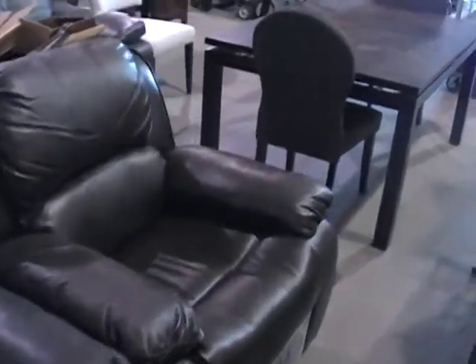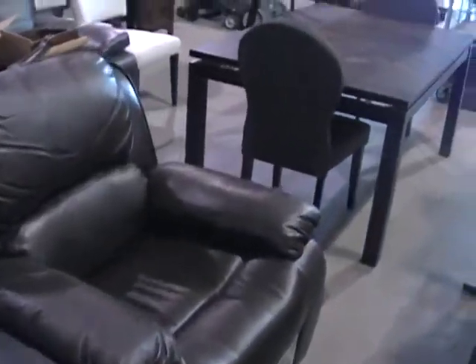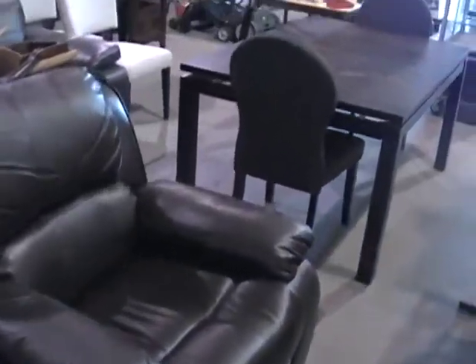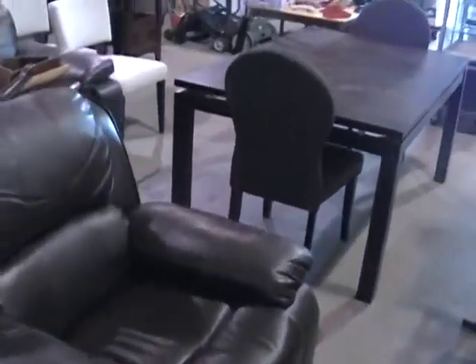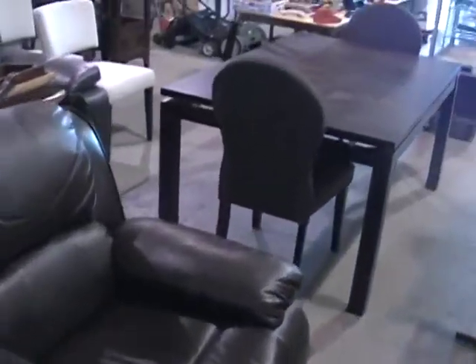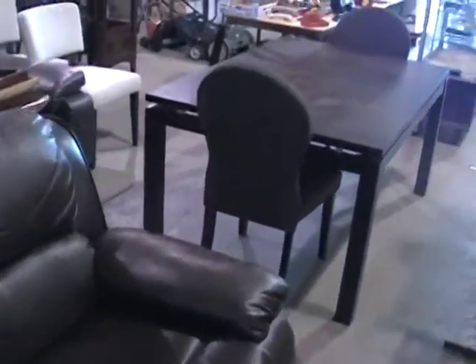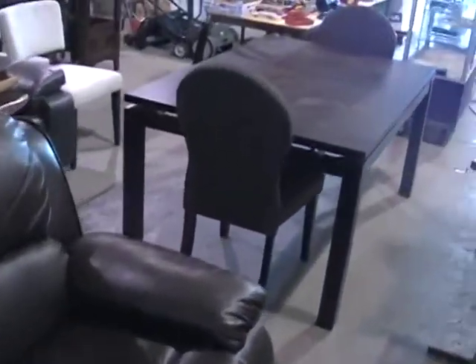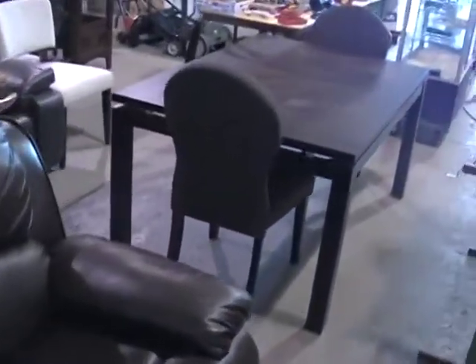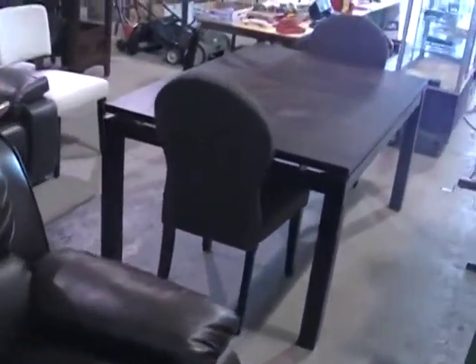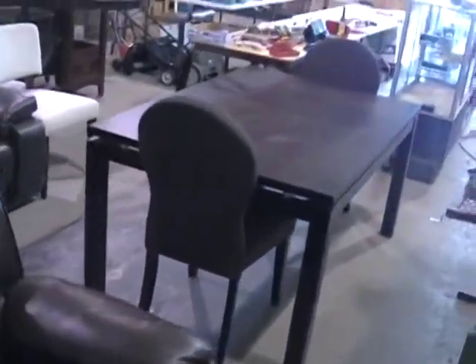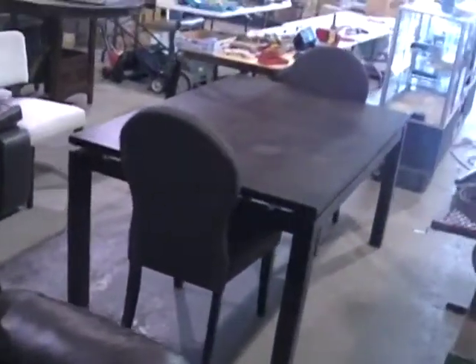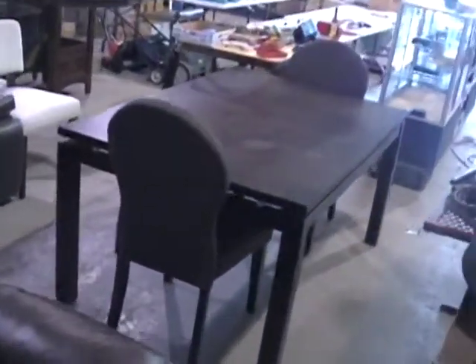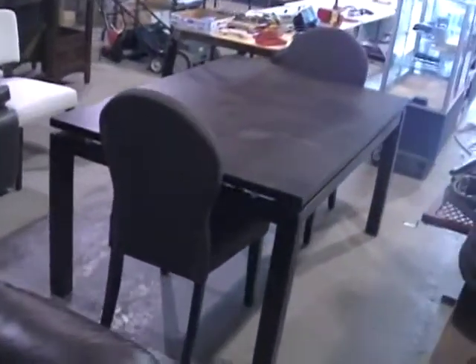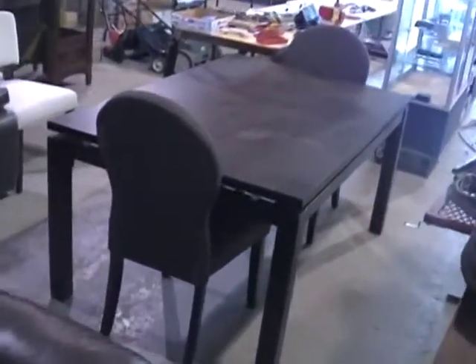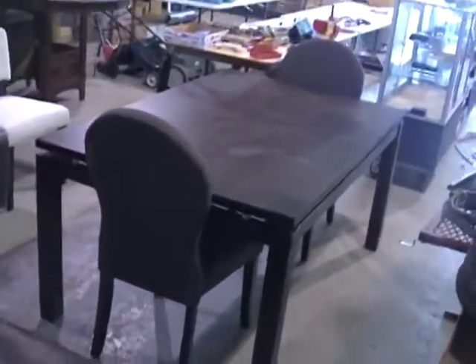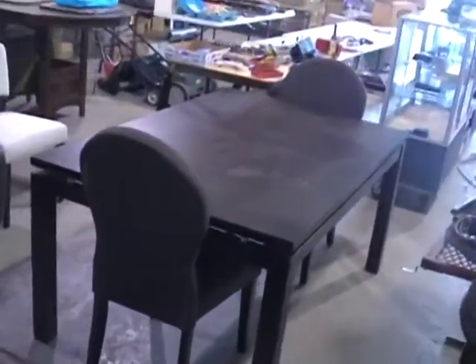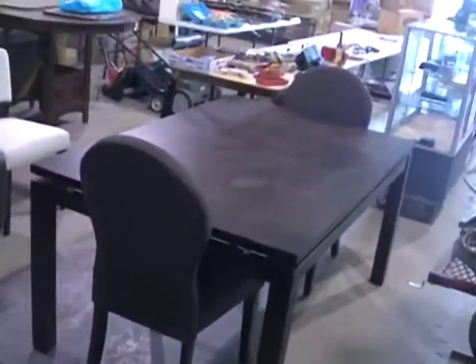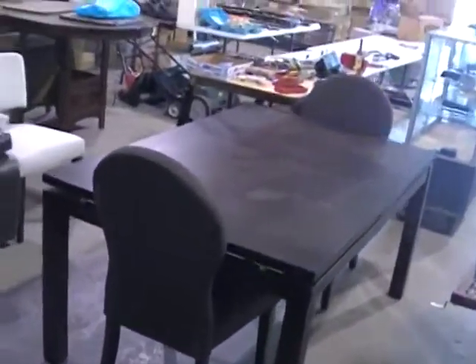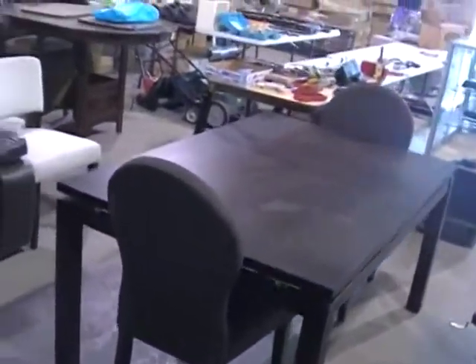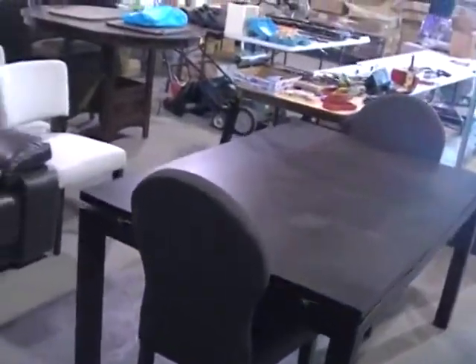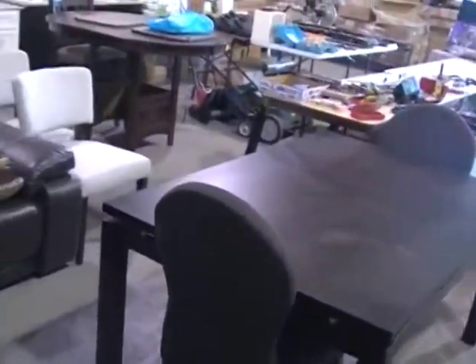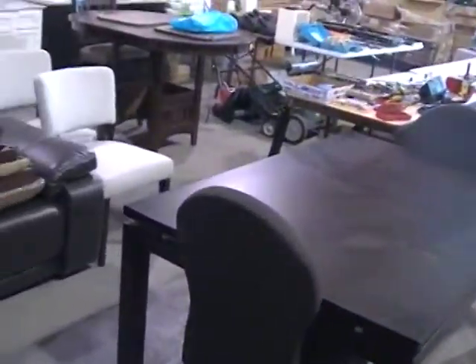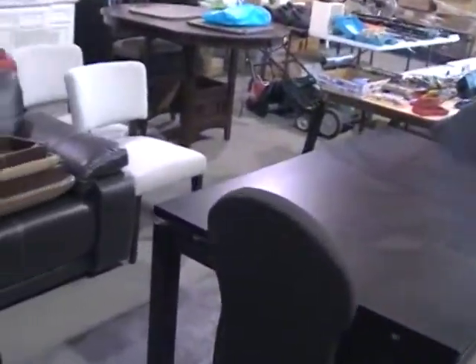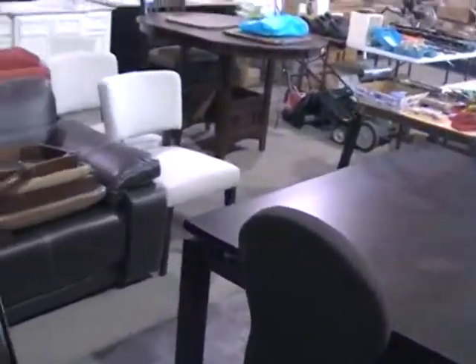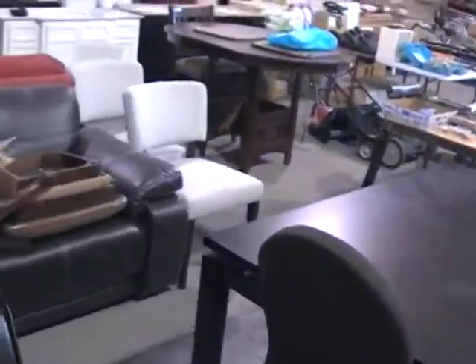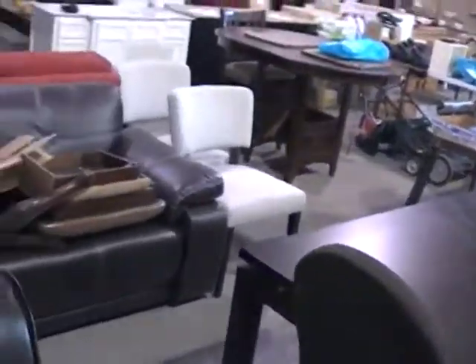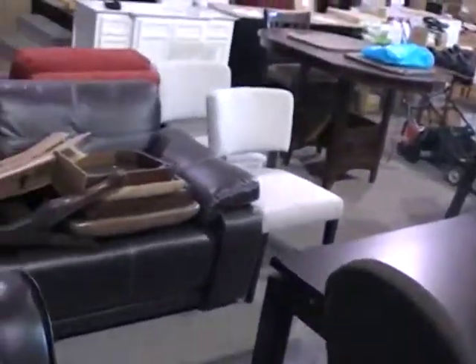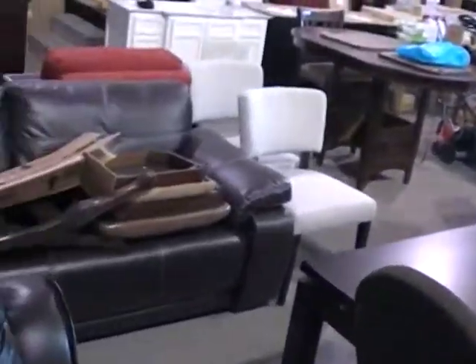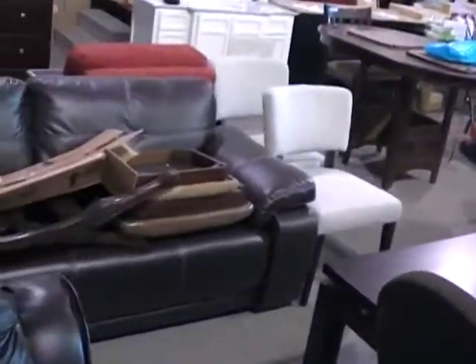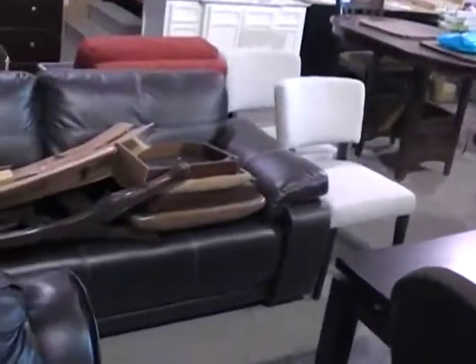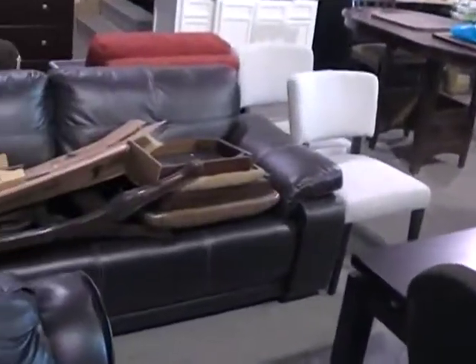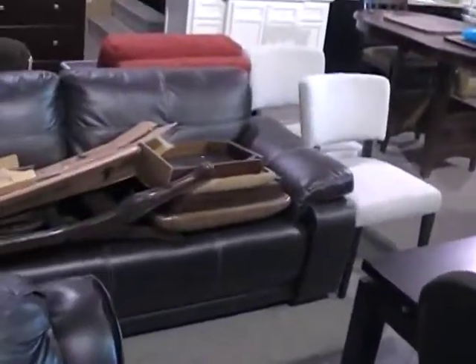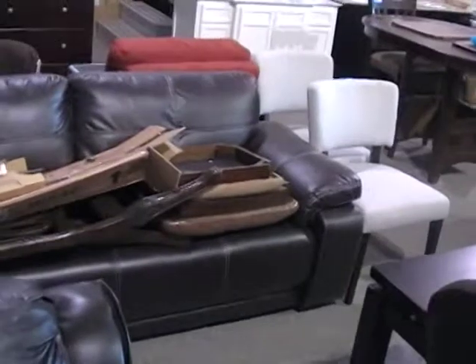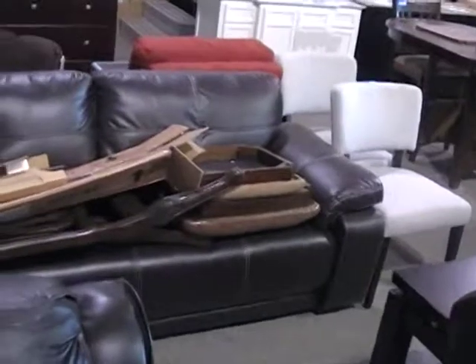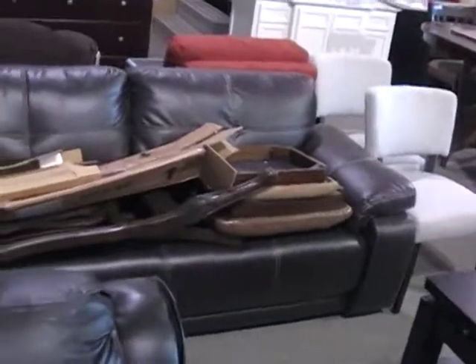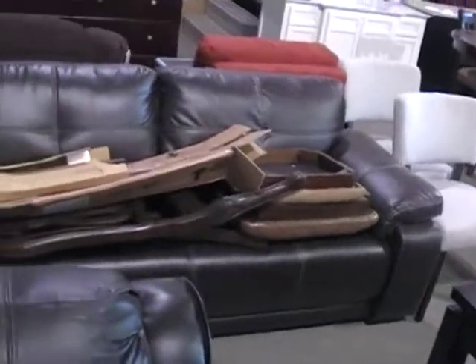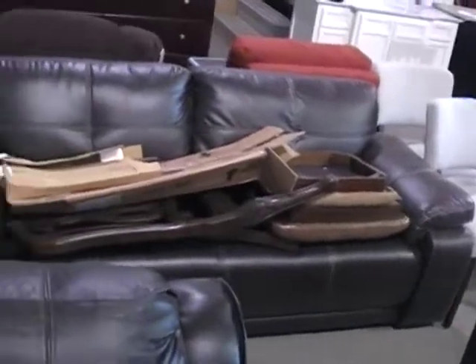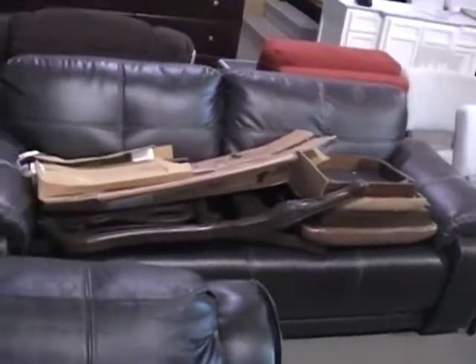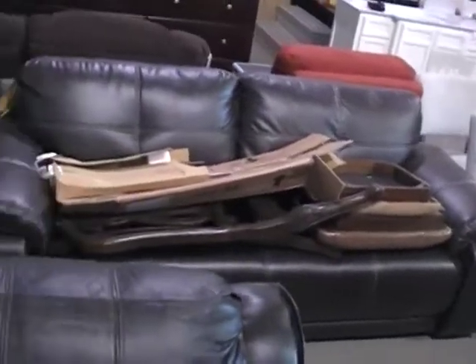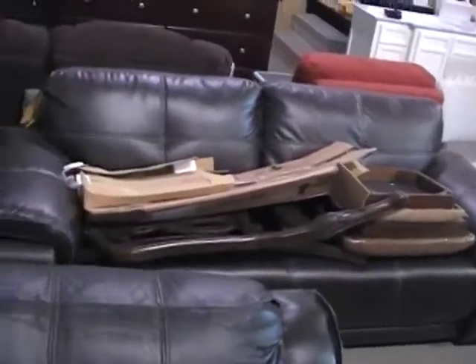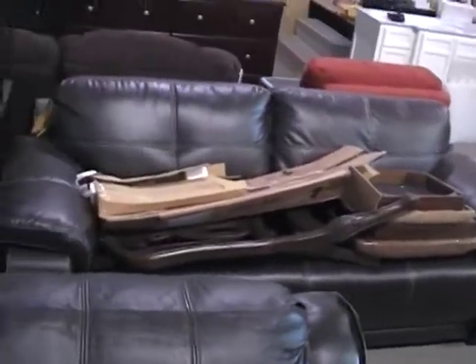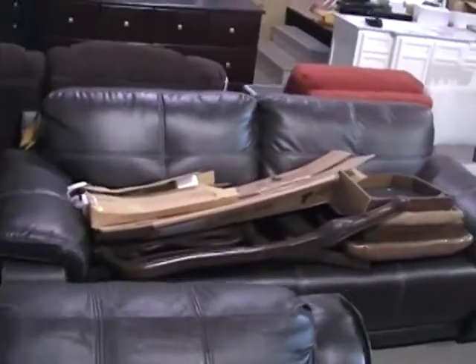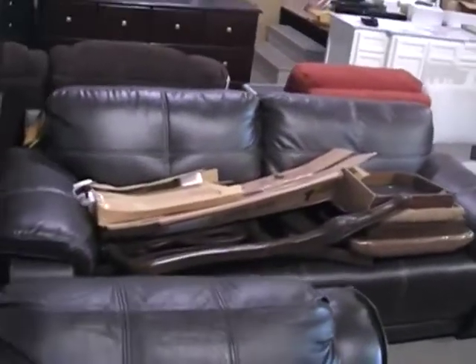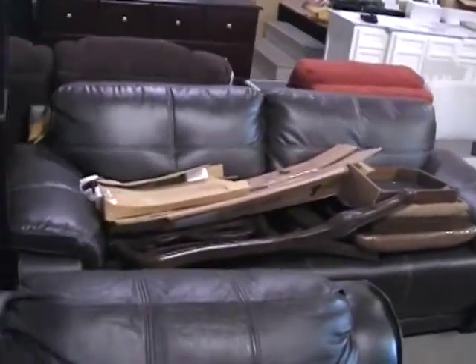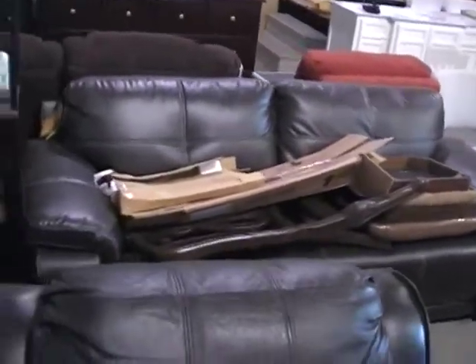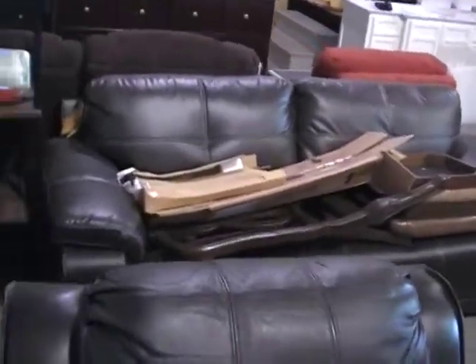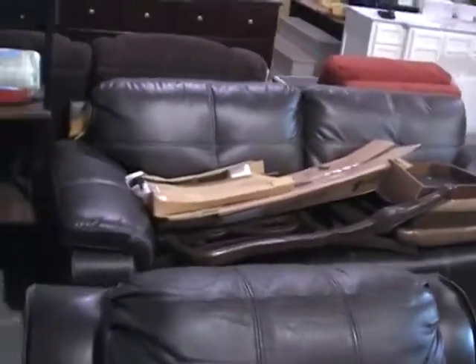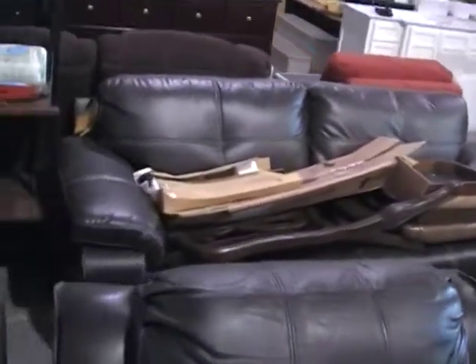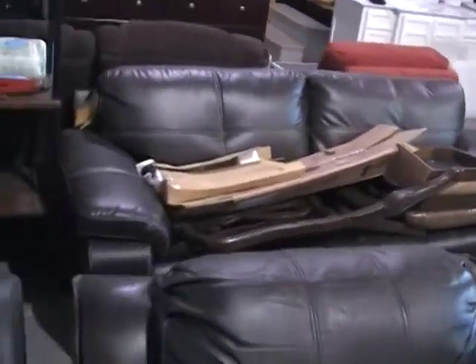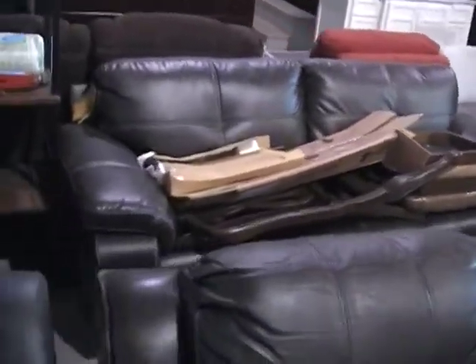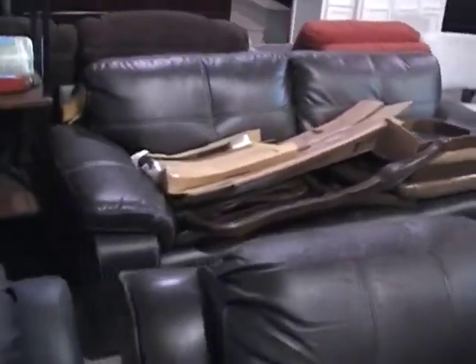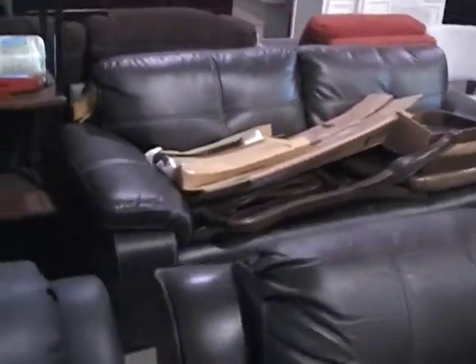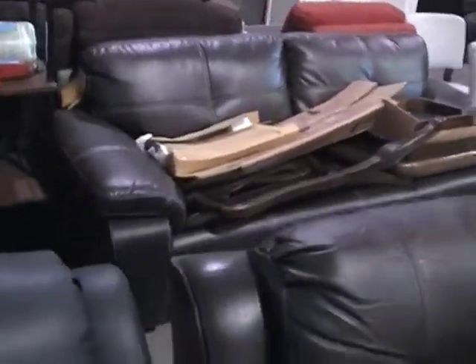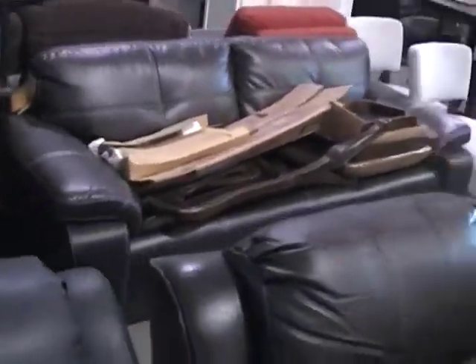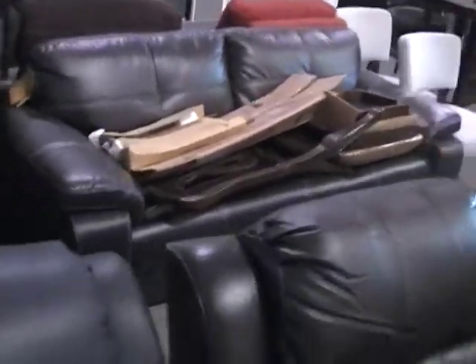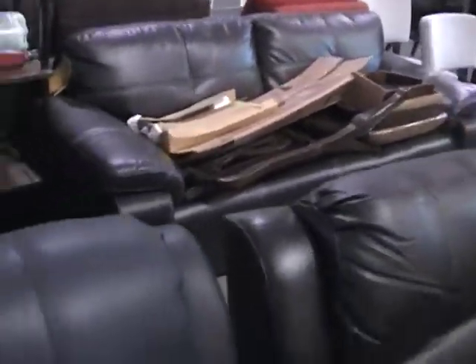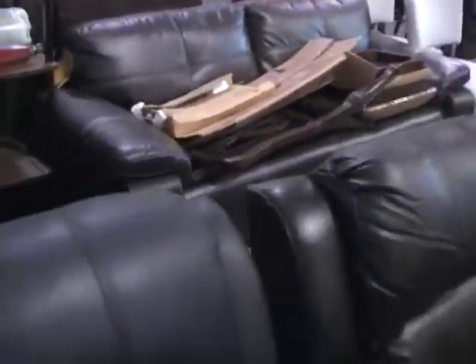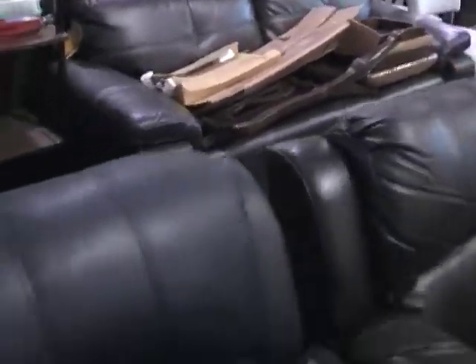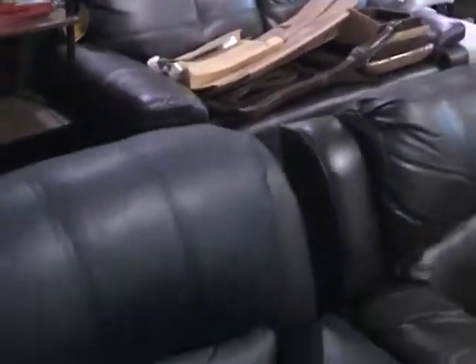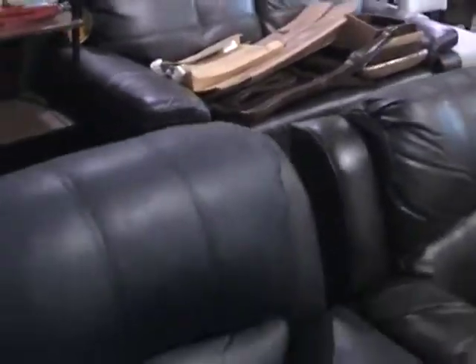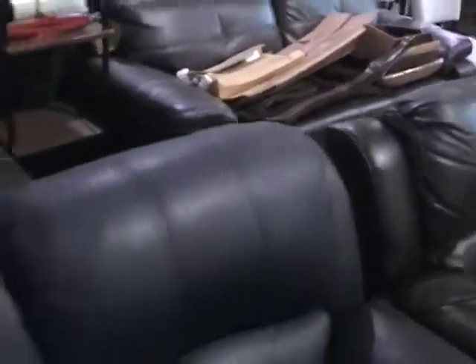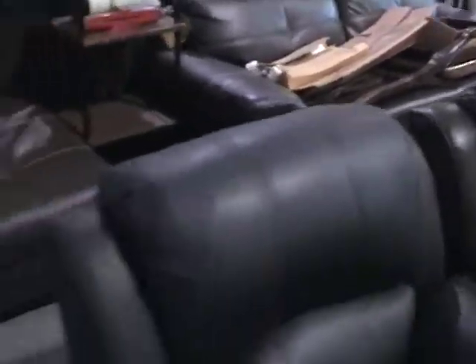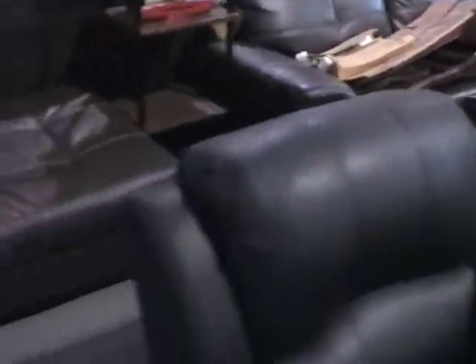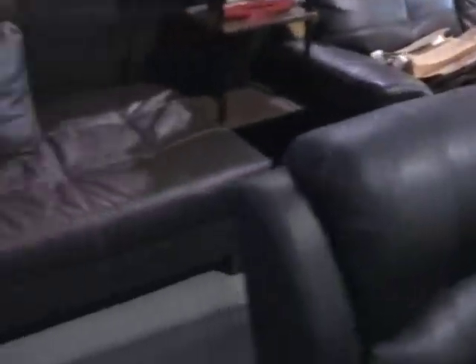It's a mess in here as usual on Friday. We're just getting things set up. We've got beautiful sofas, leather, hand-stitched.